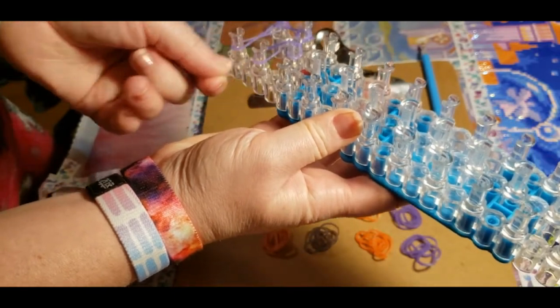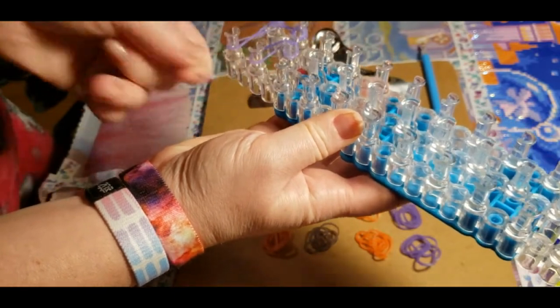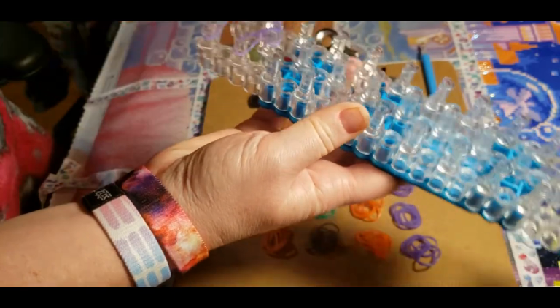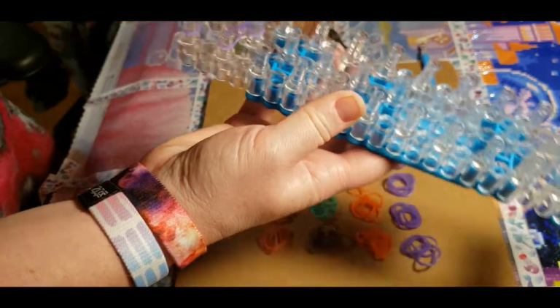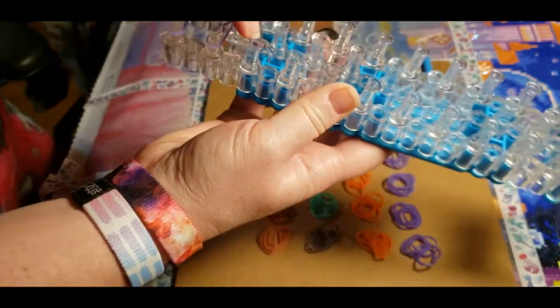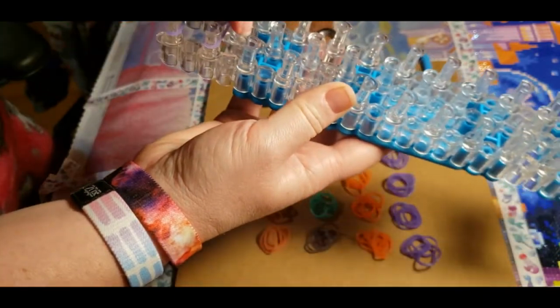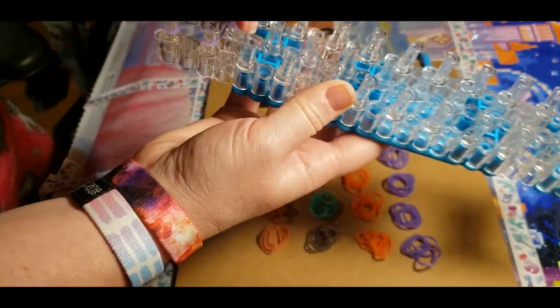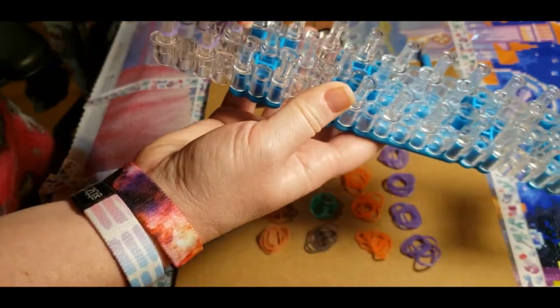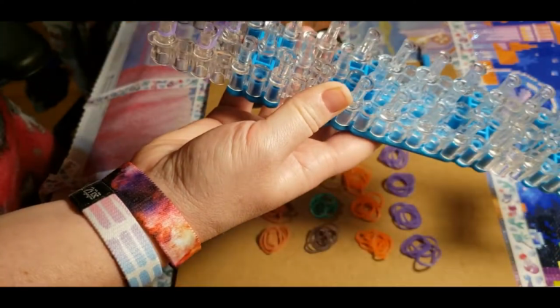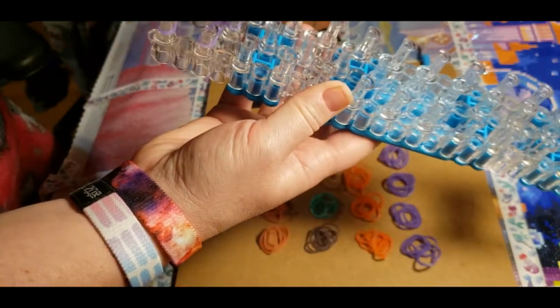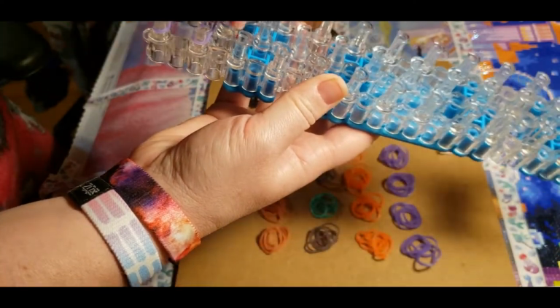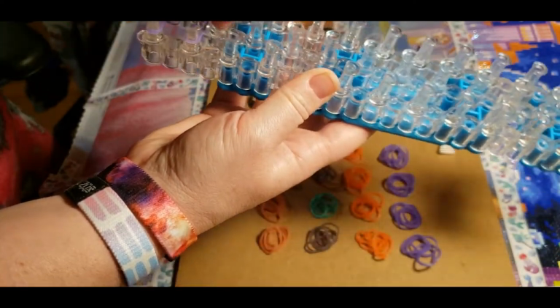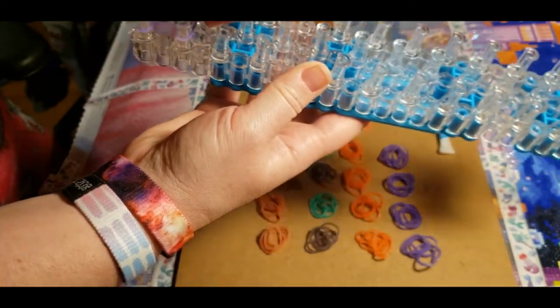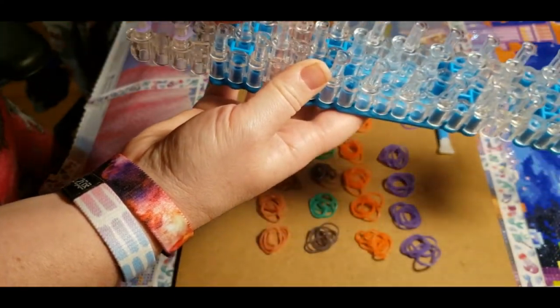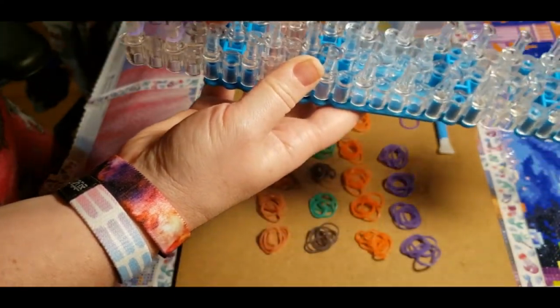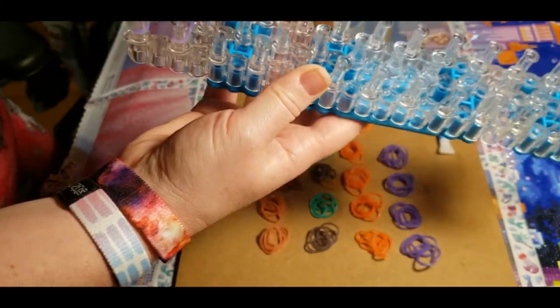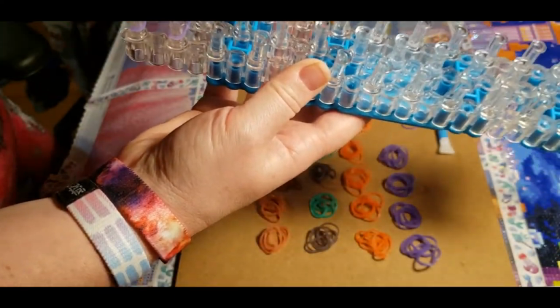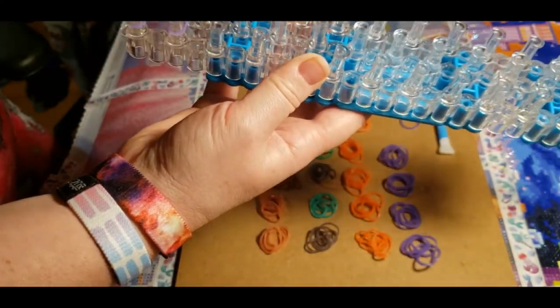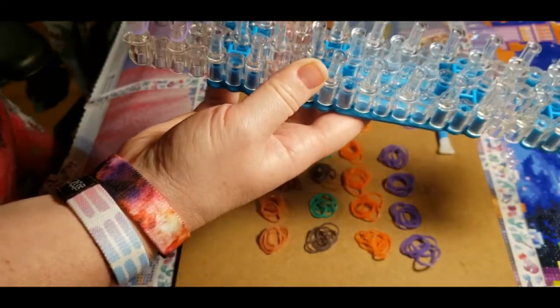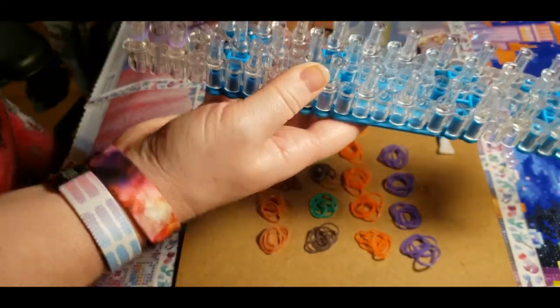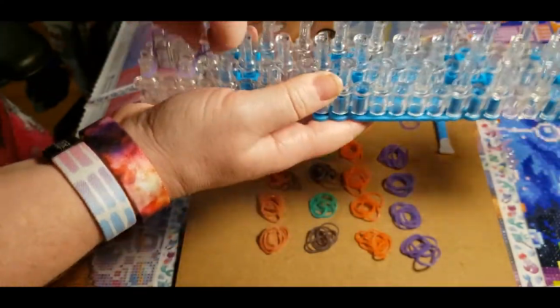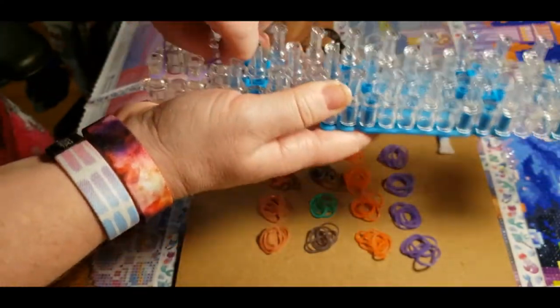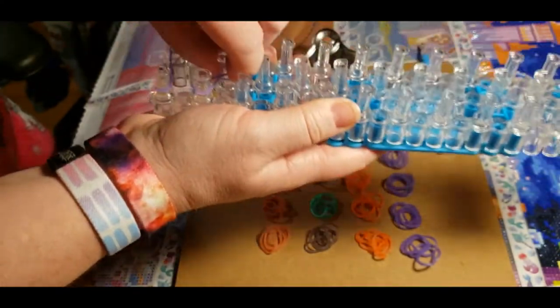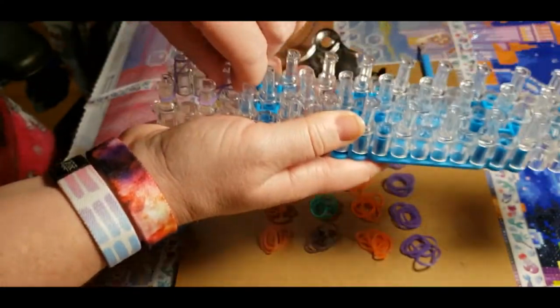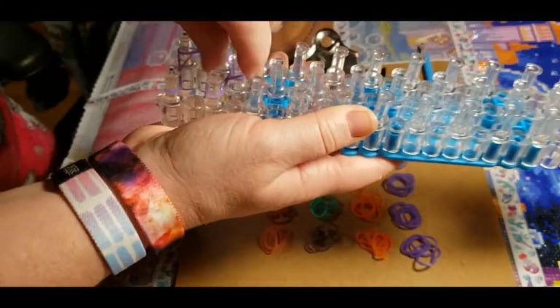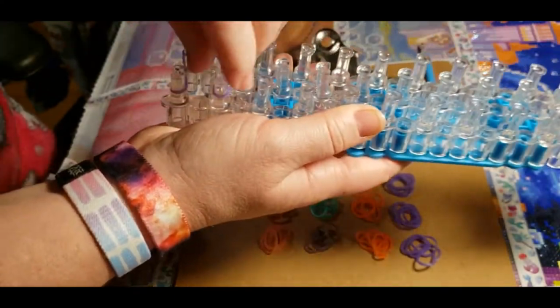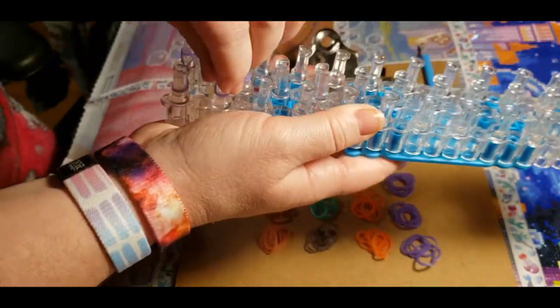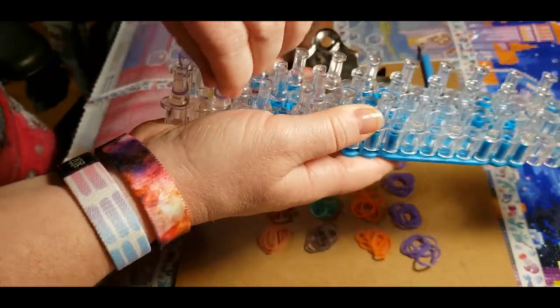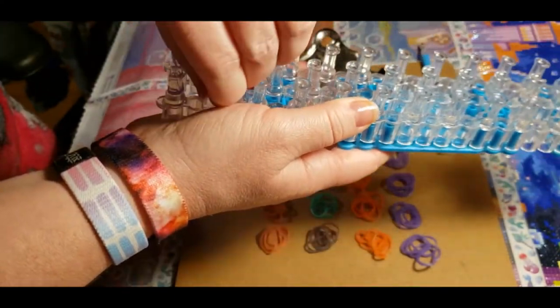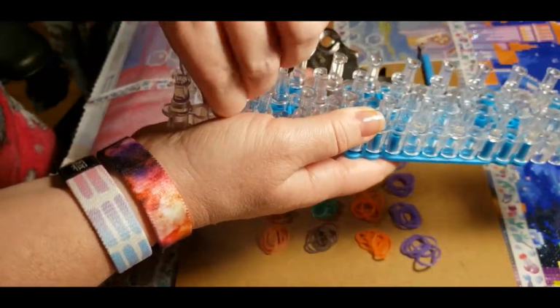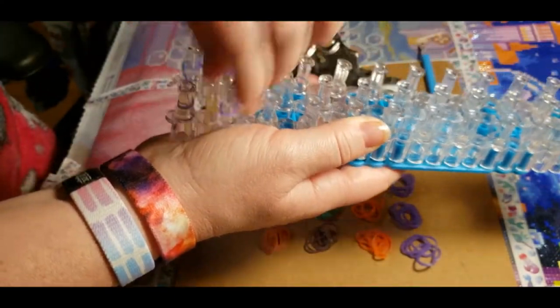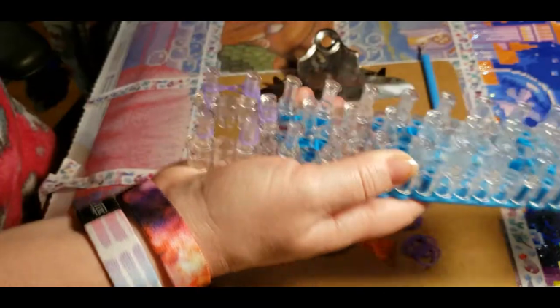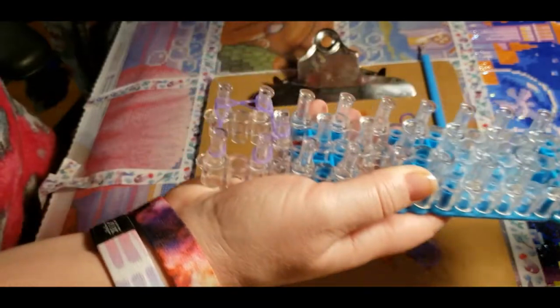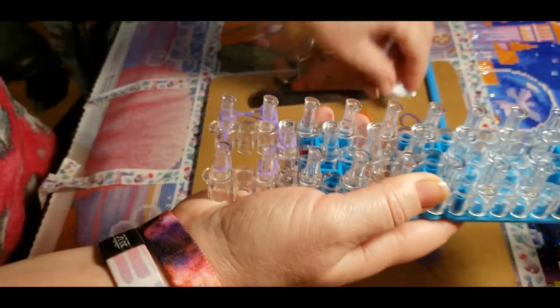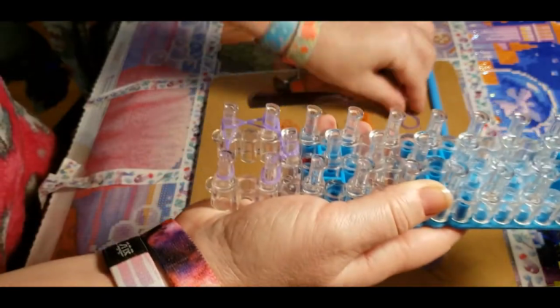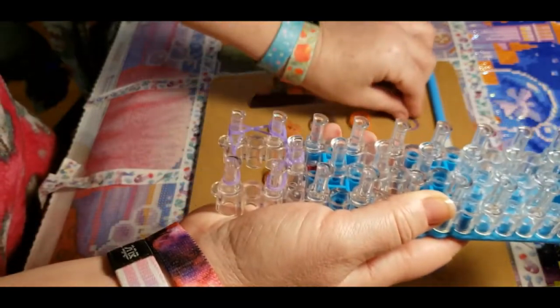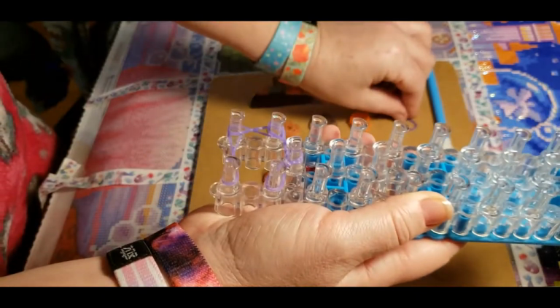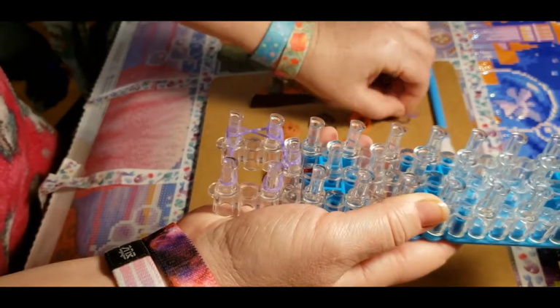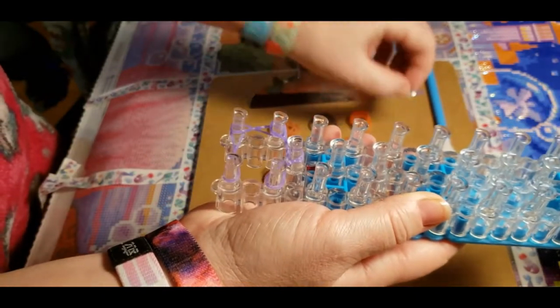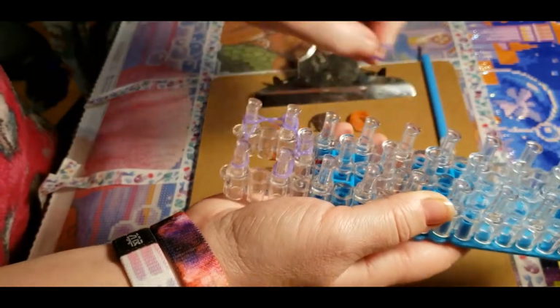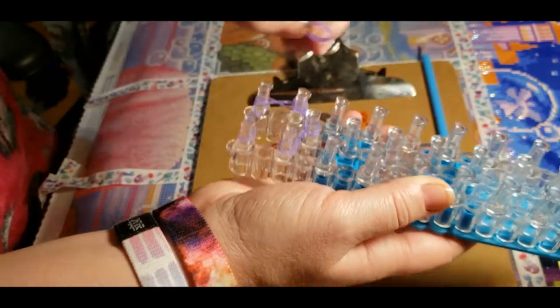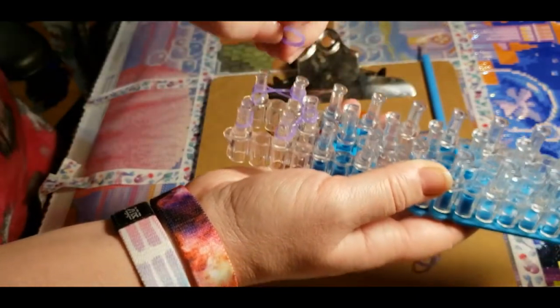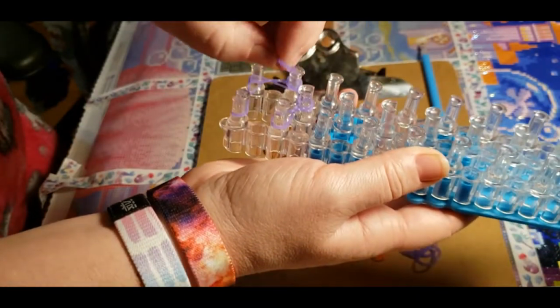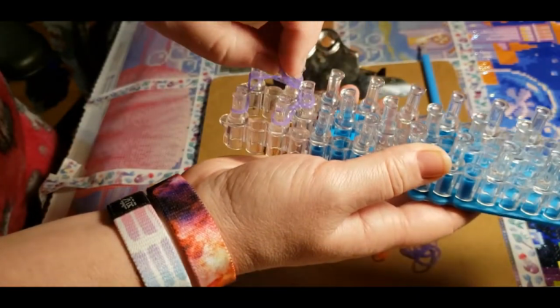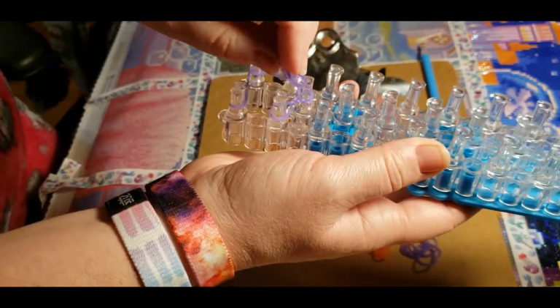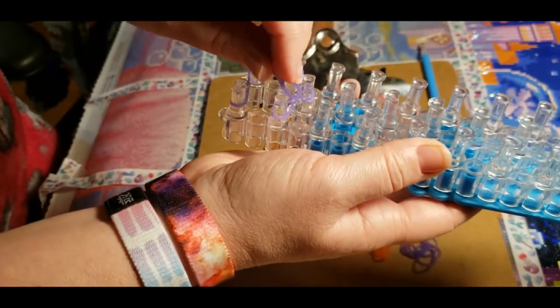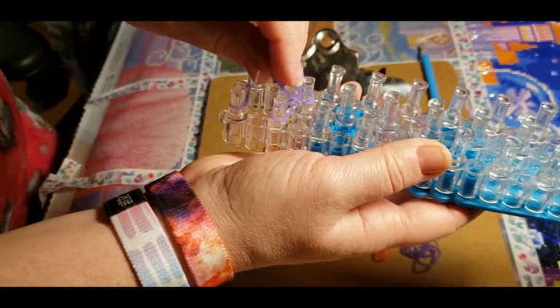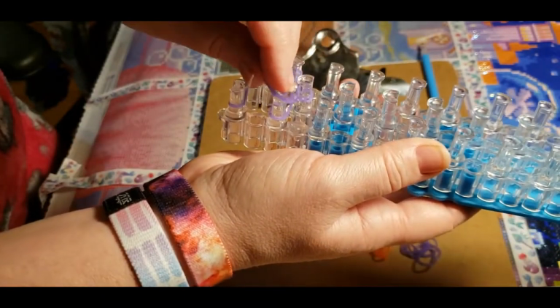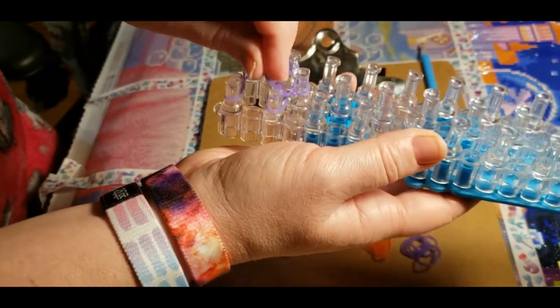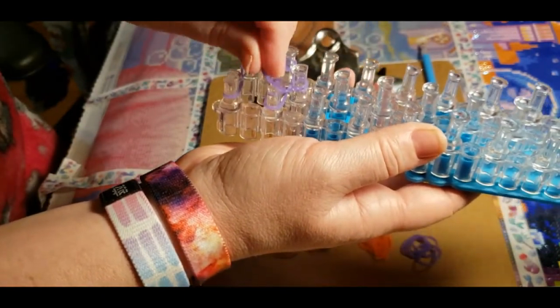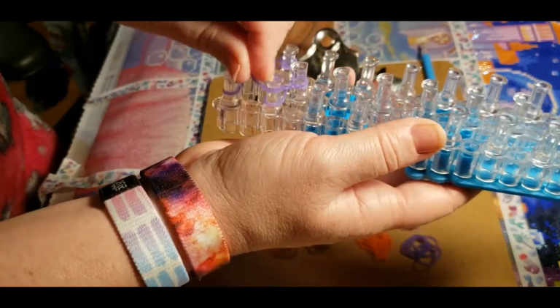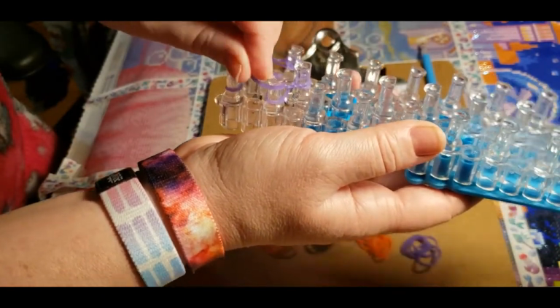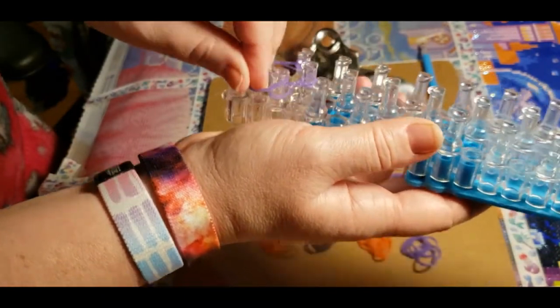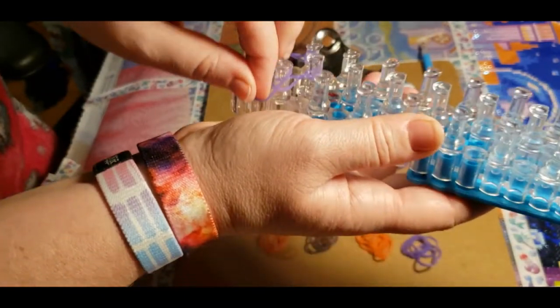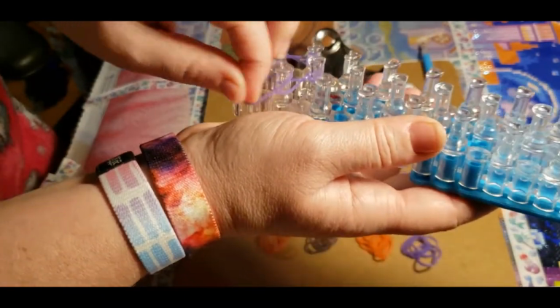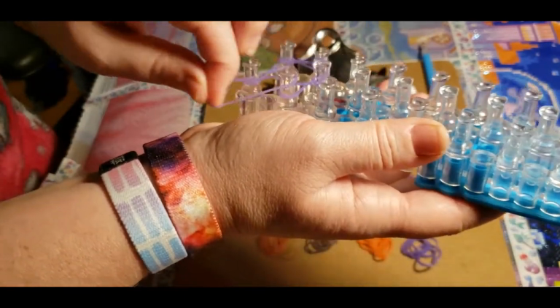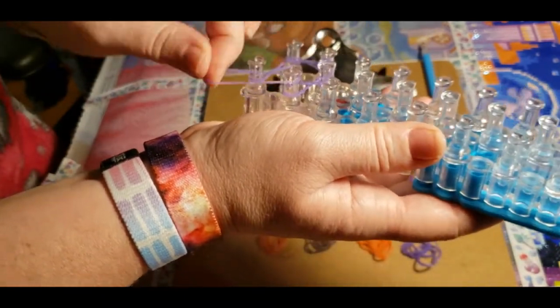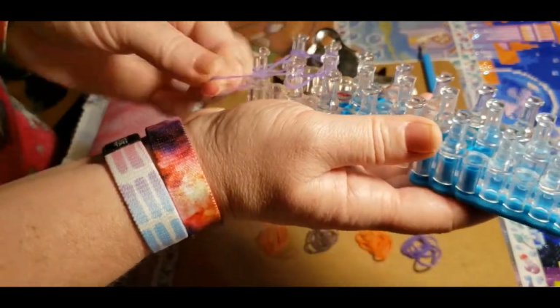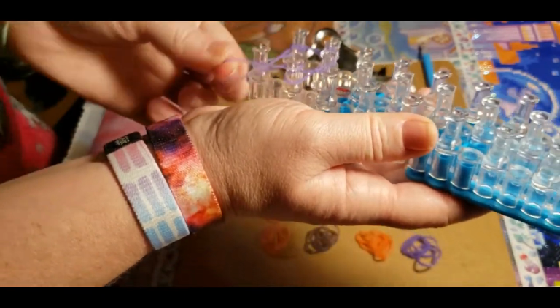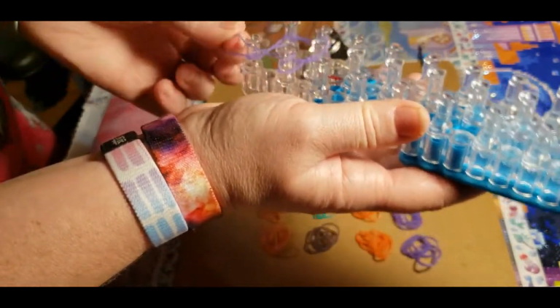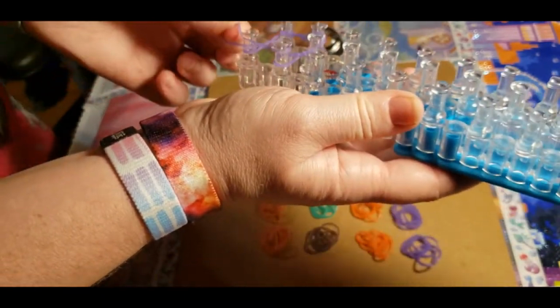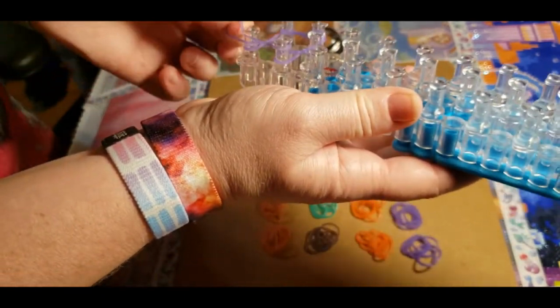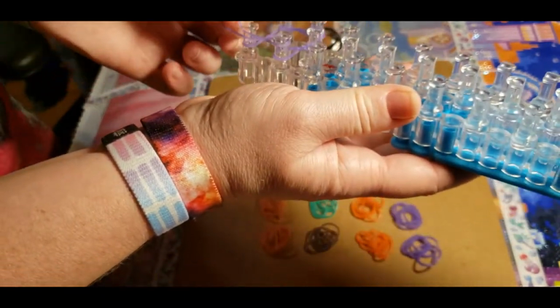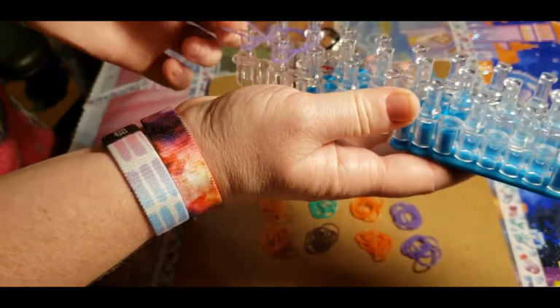That one almost came off. There we go. Once I get a few rows going it'll be a little easier.